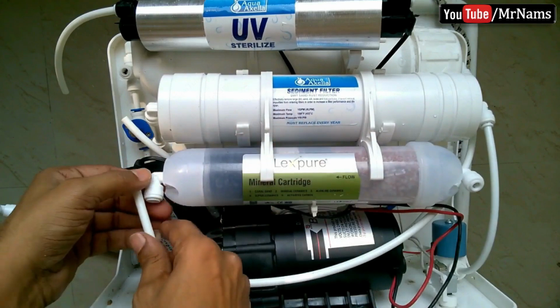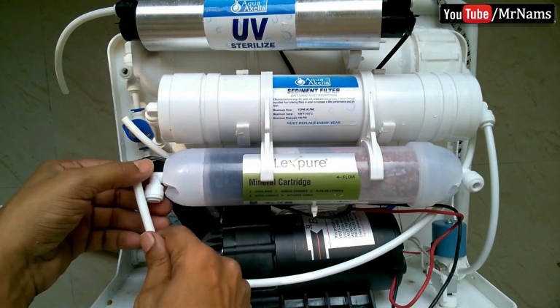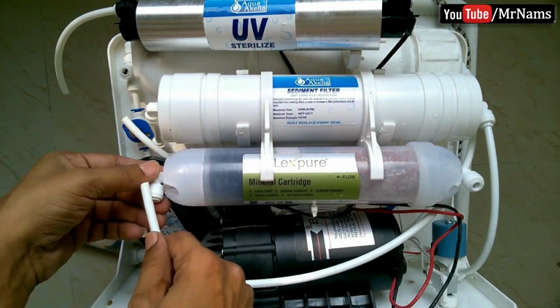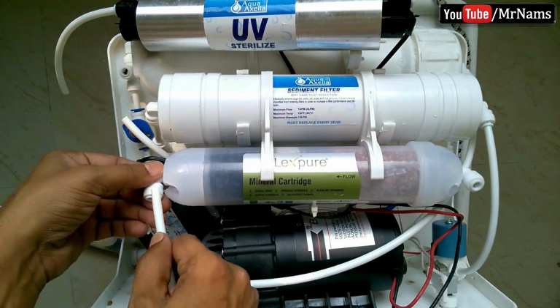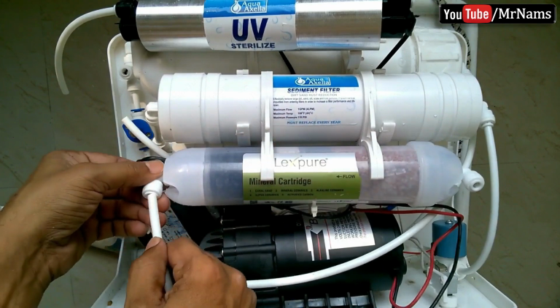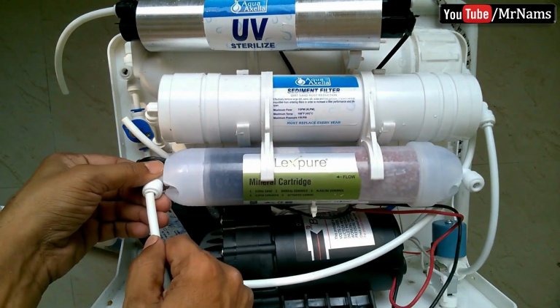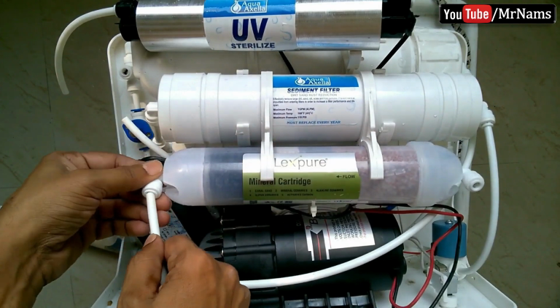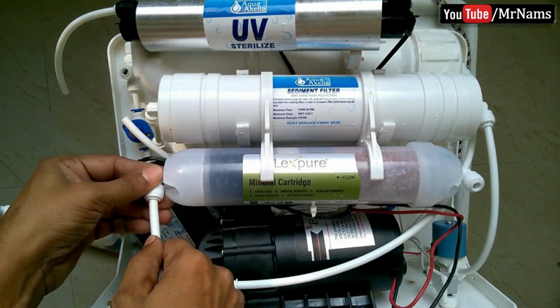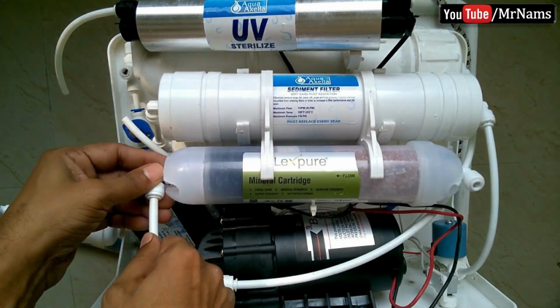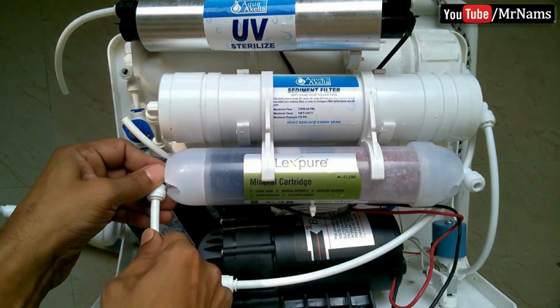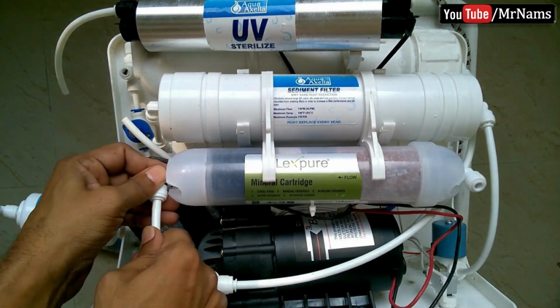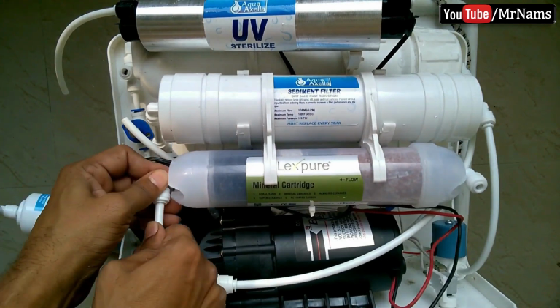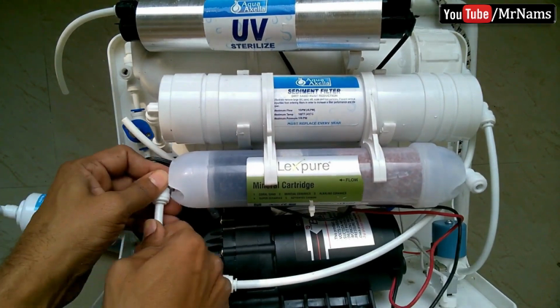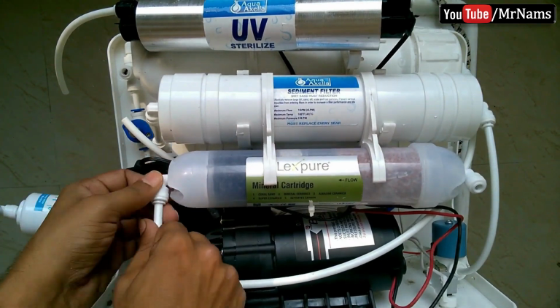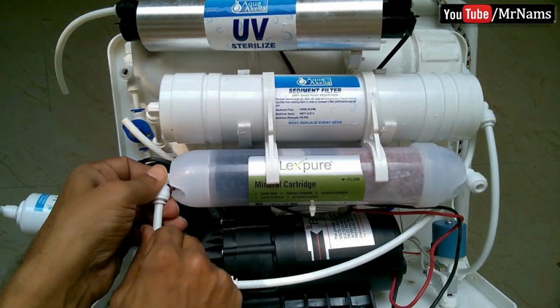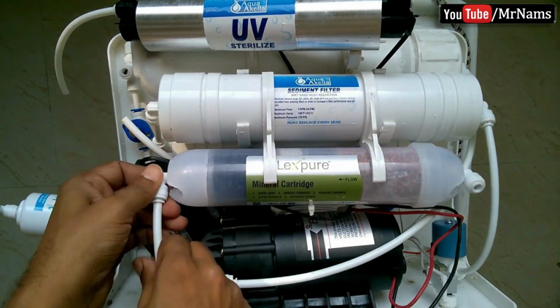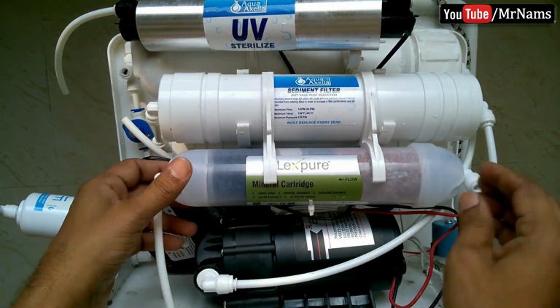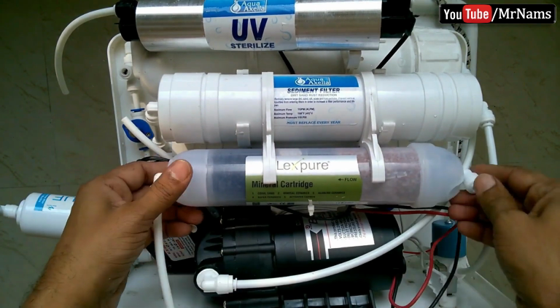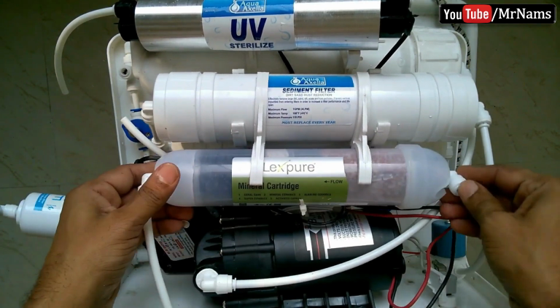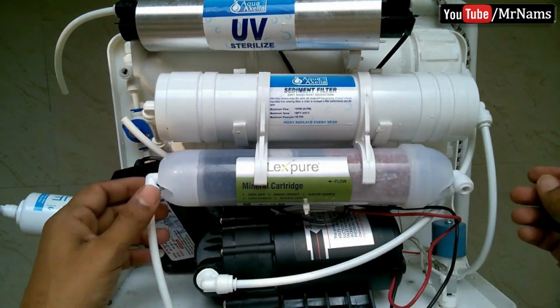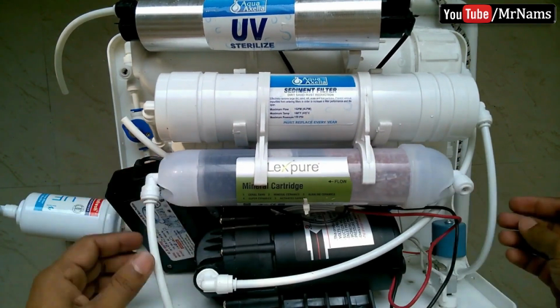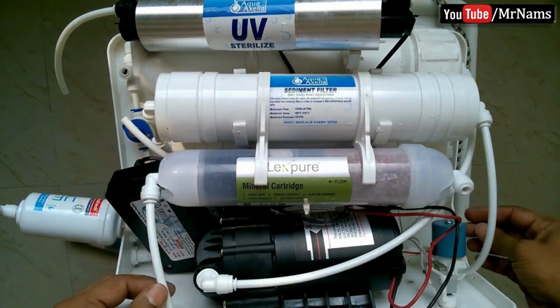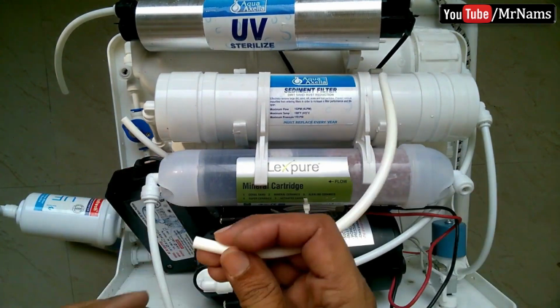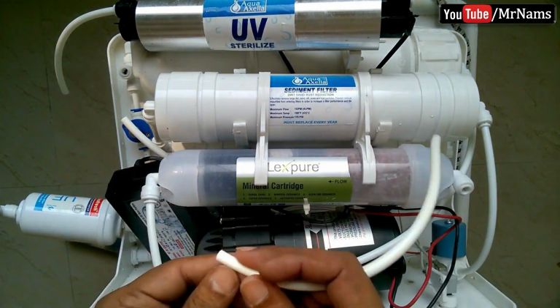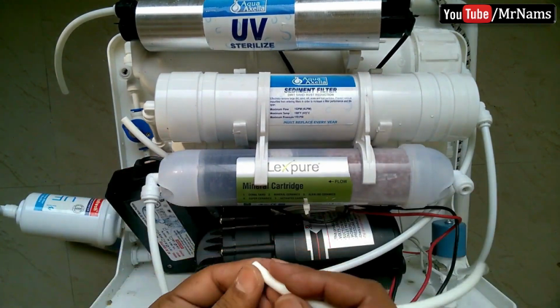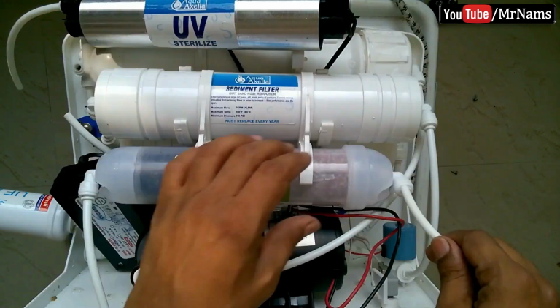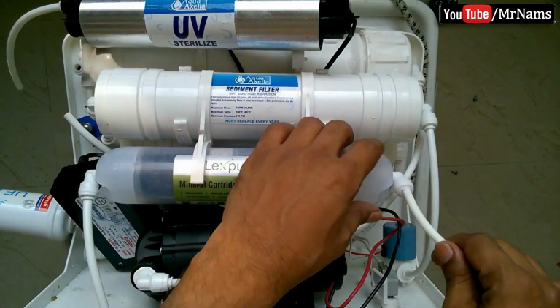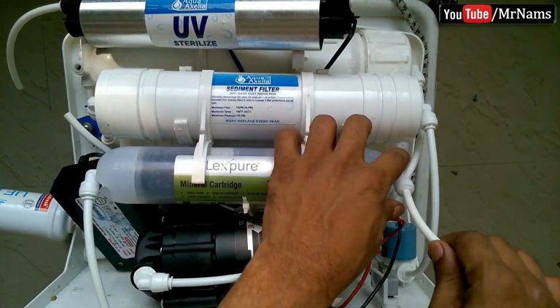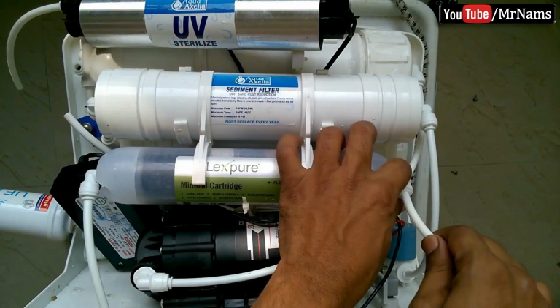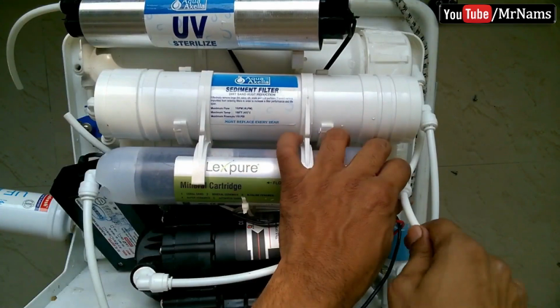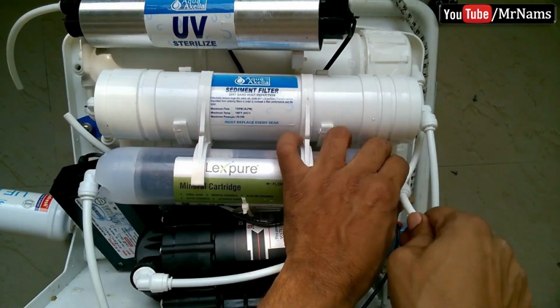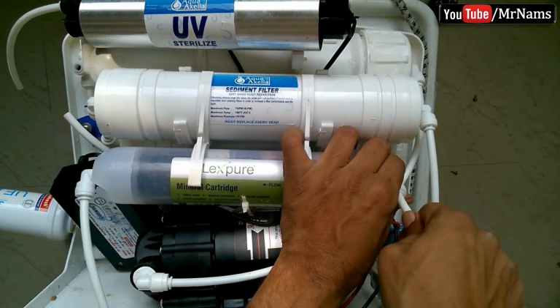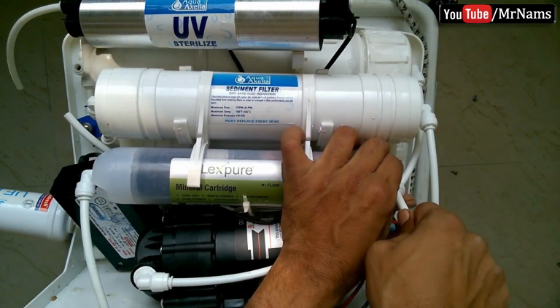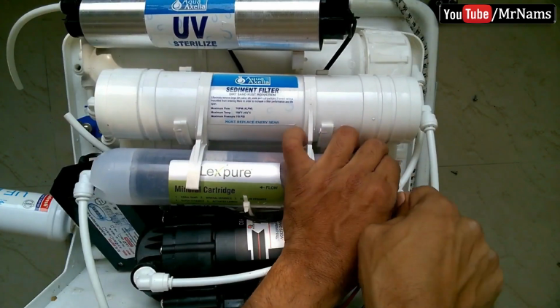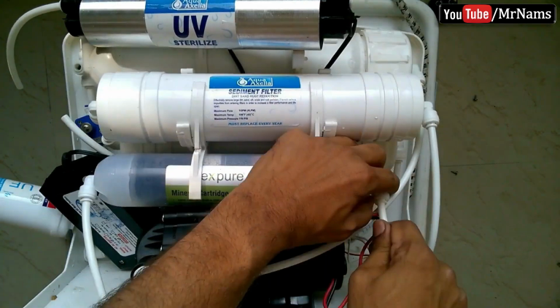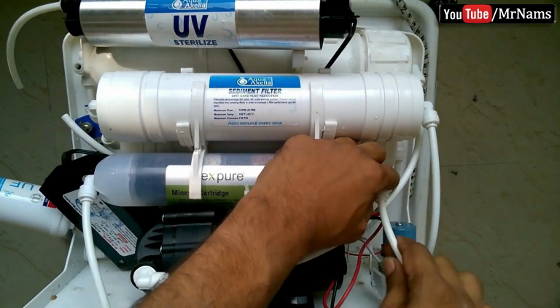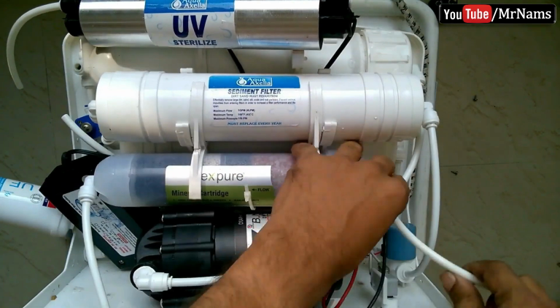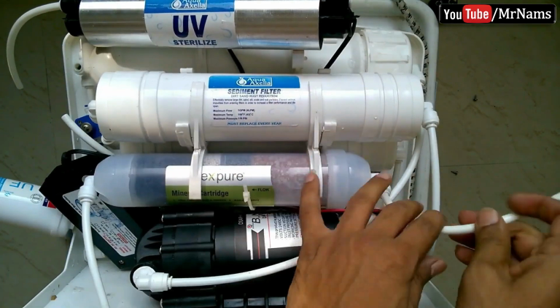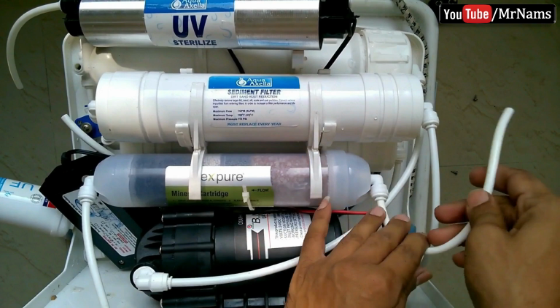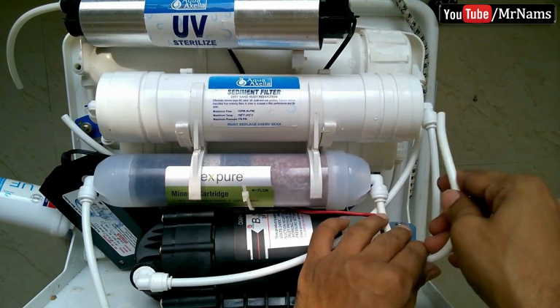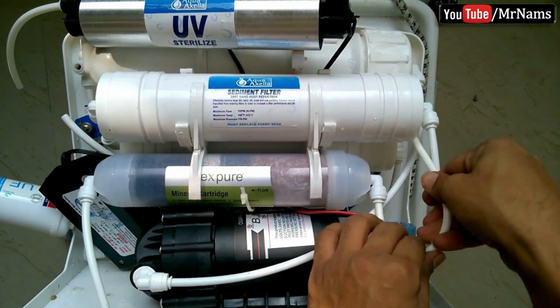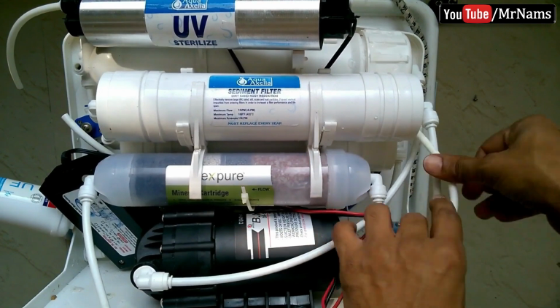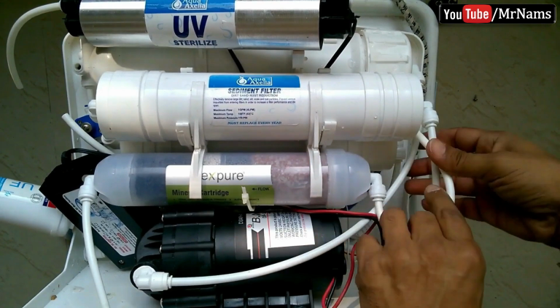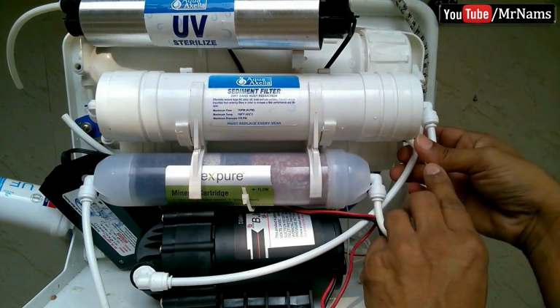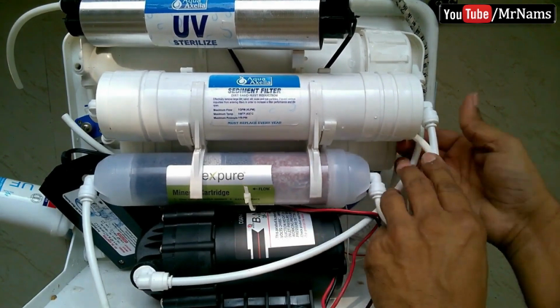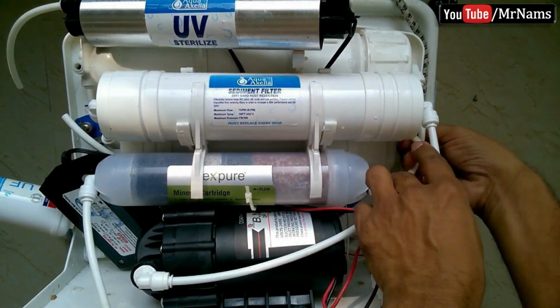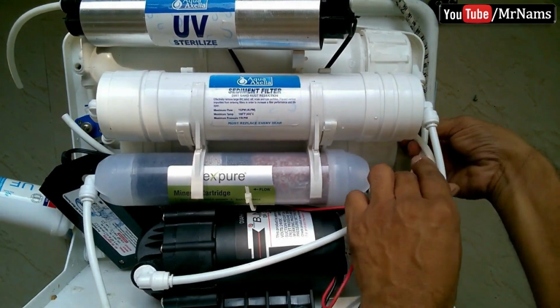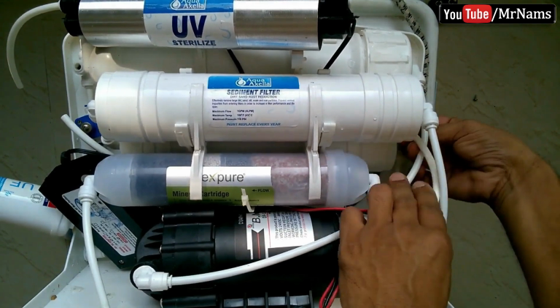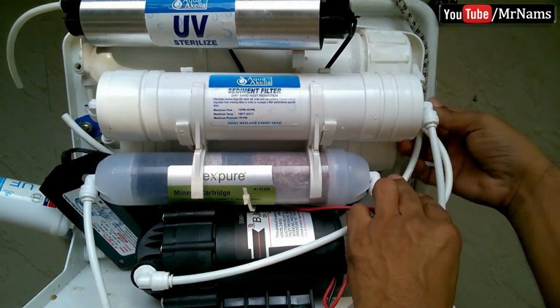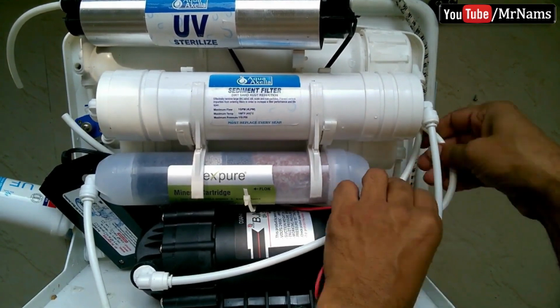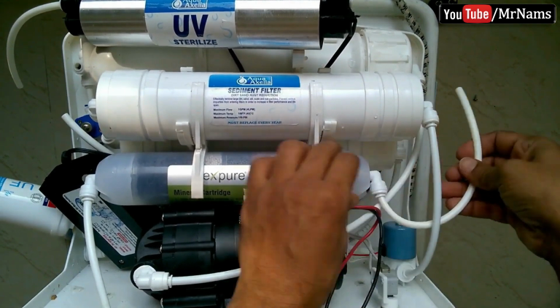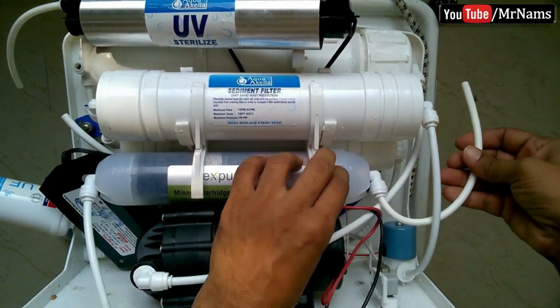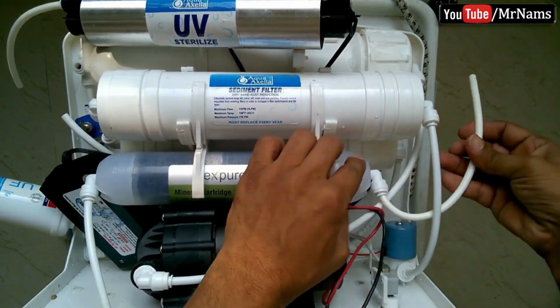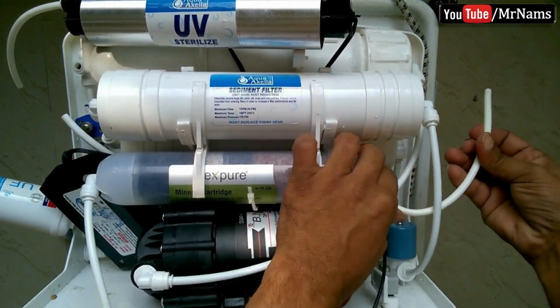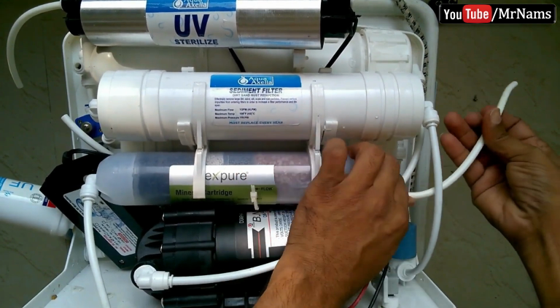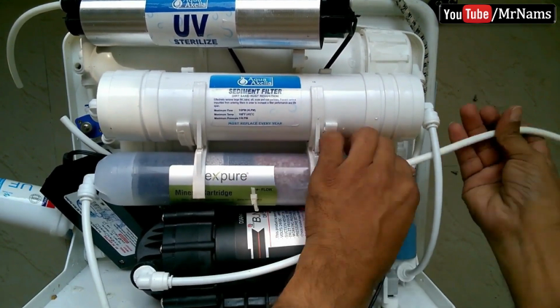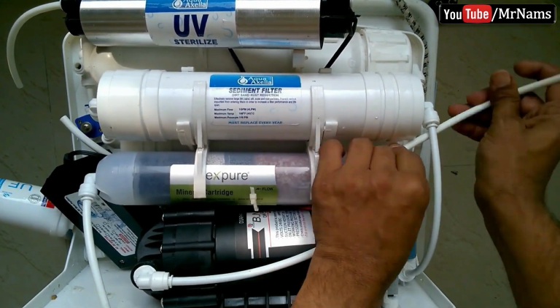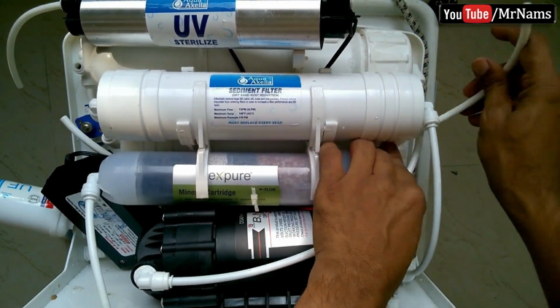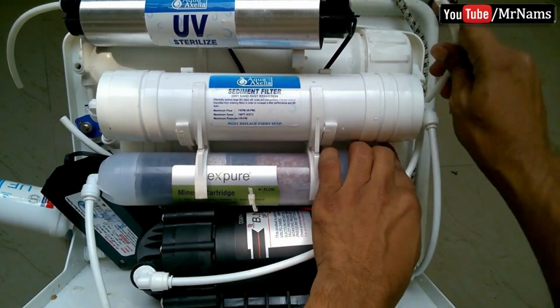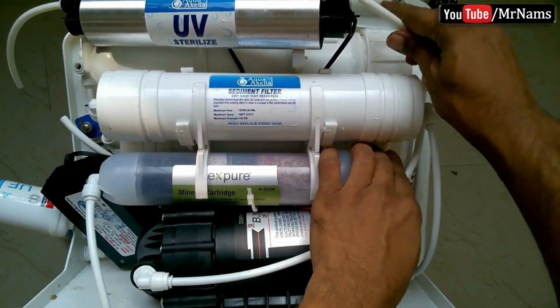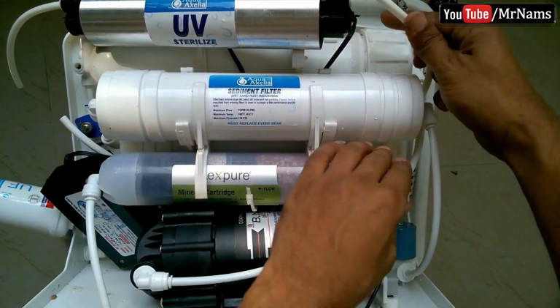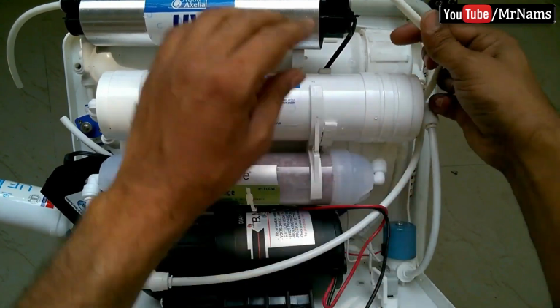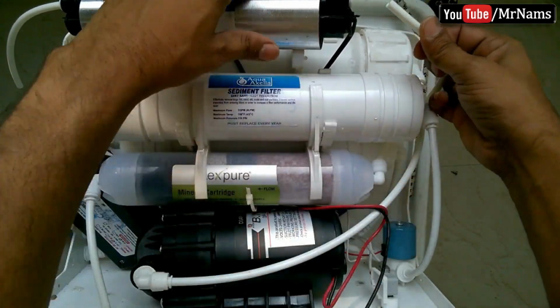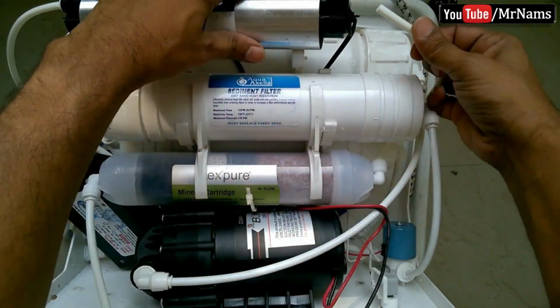As soon as we replace a cartridge, connect all its pipes, so that there will not be confusion of pipe connections.